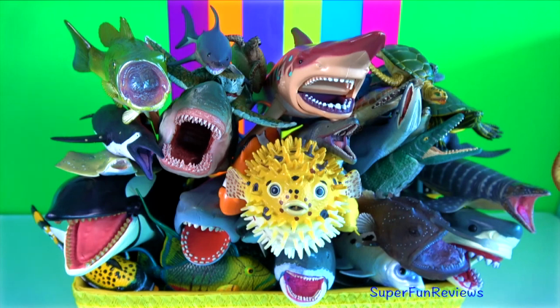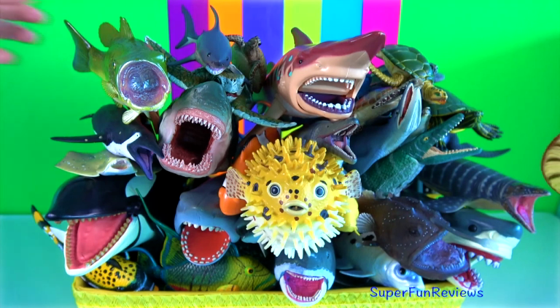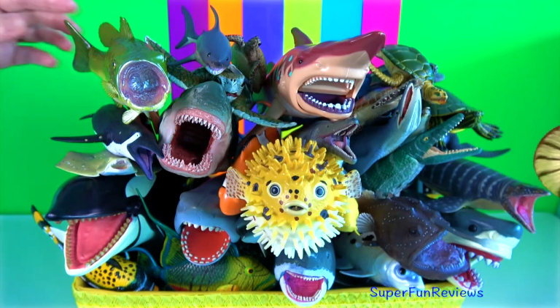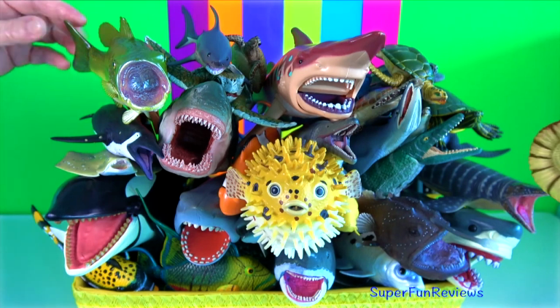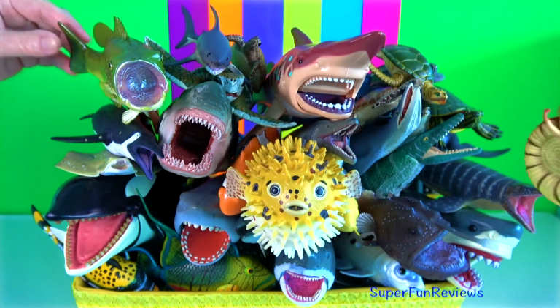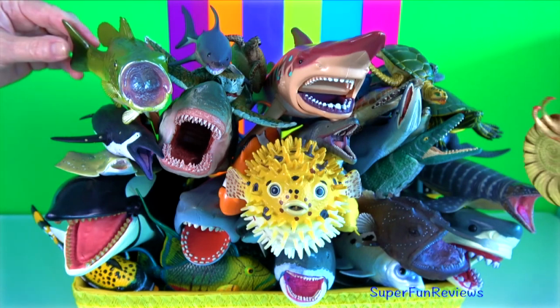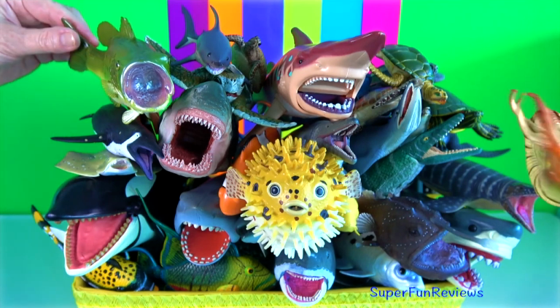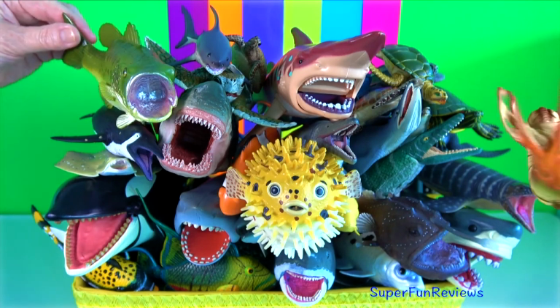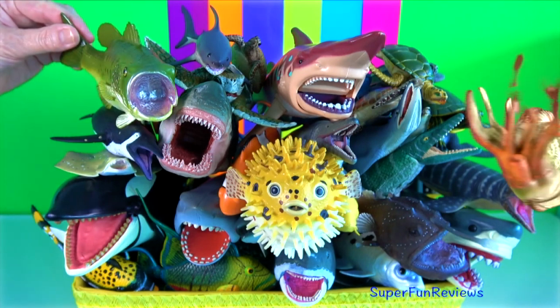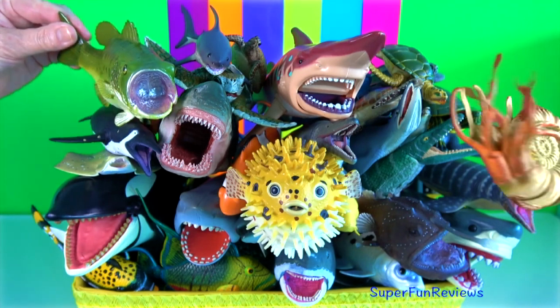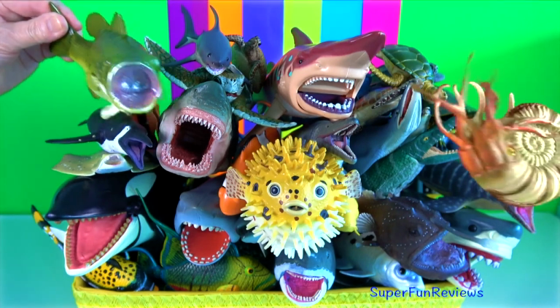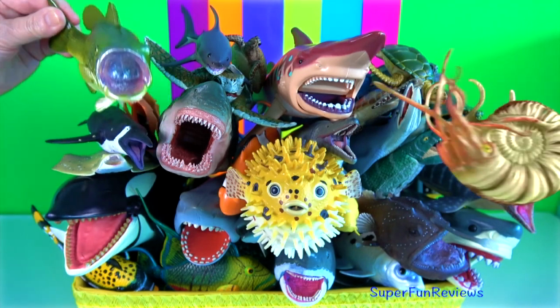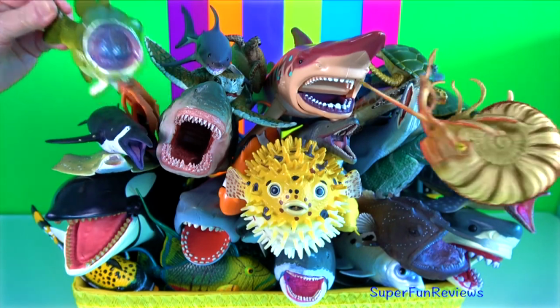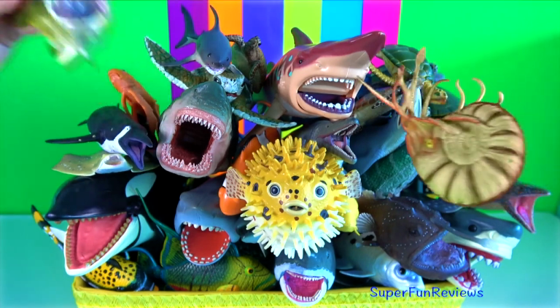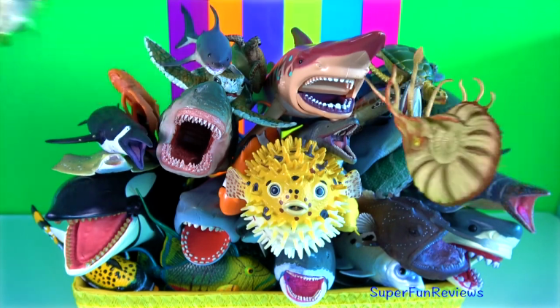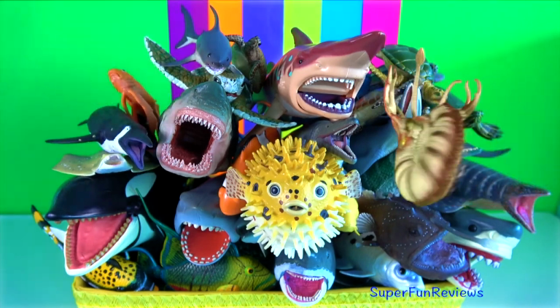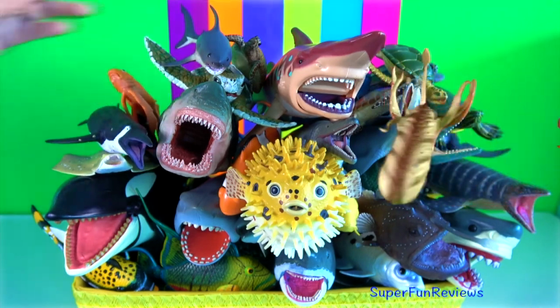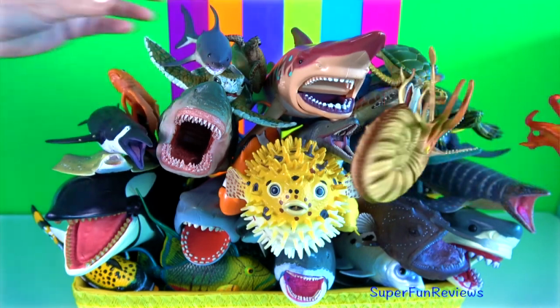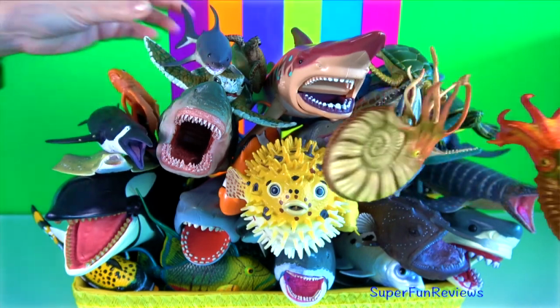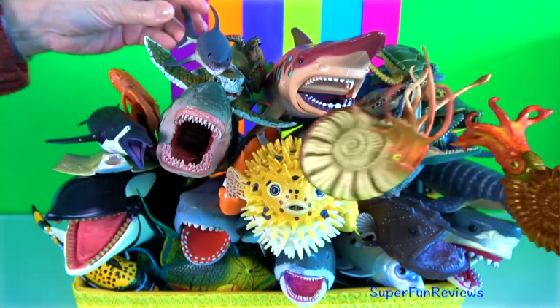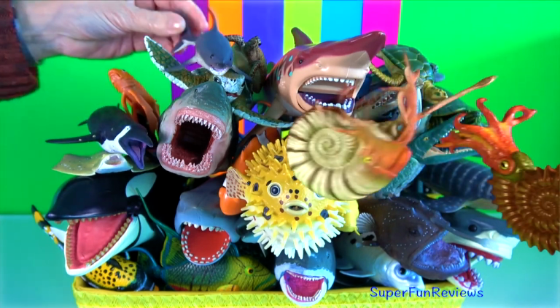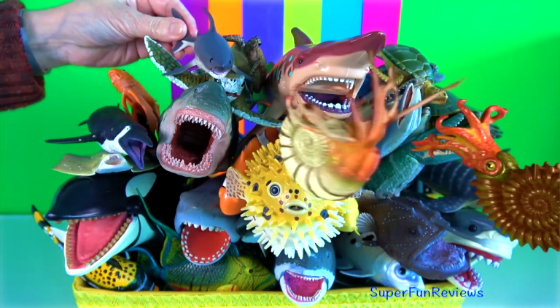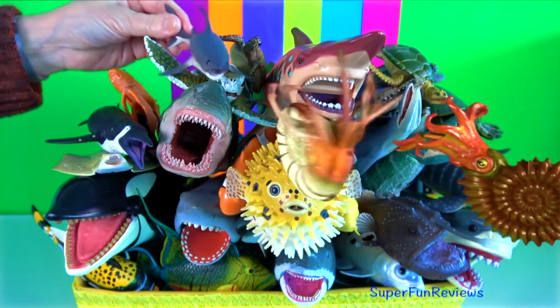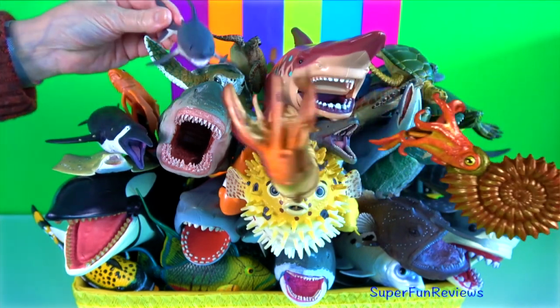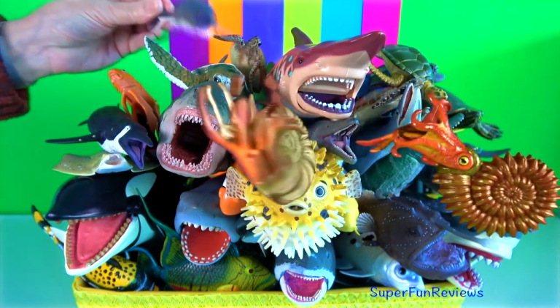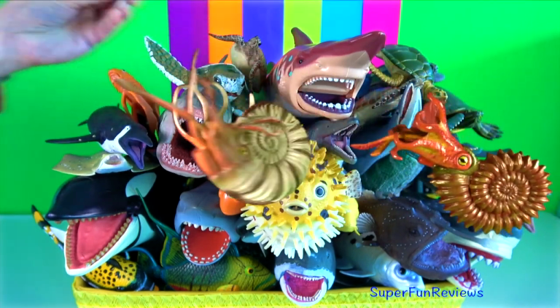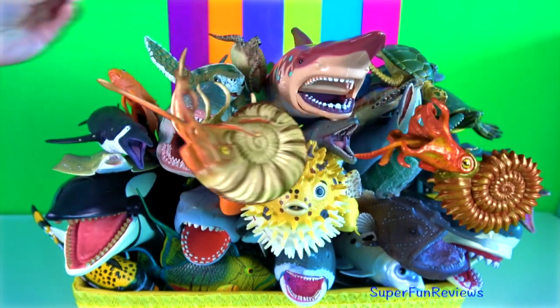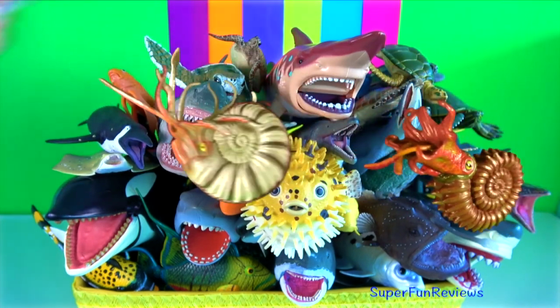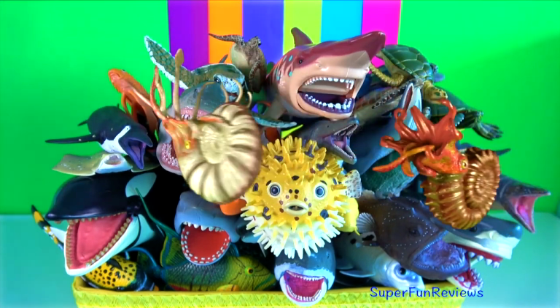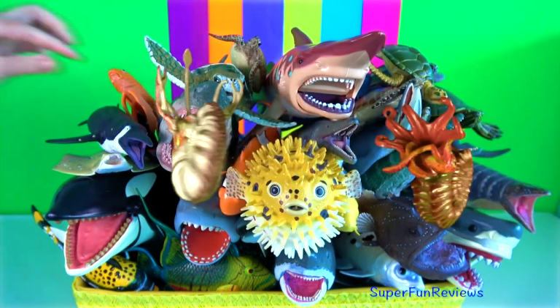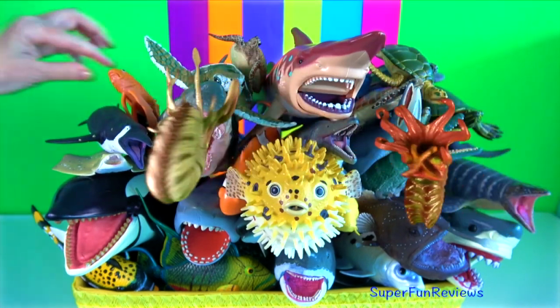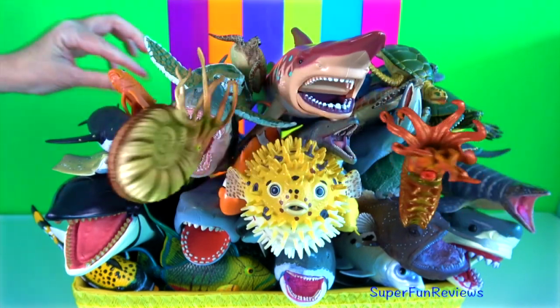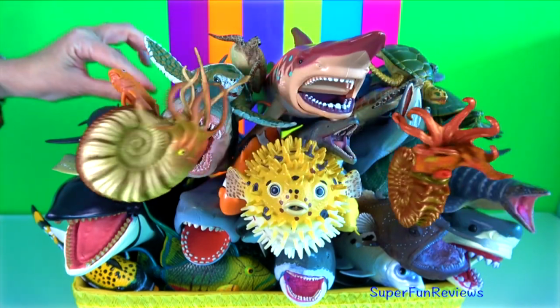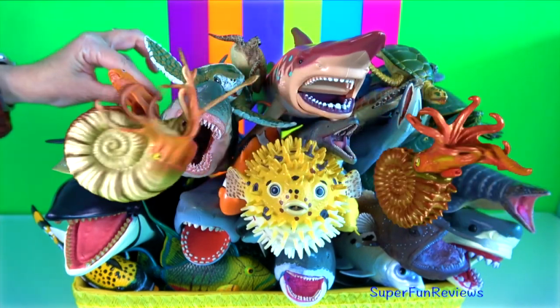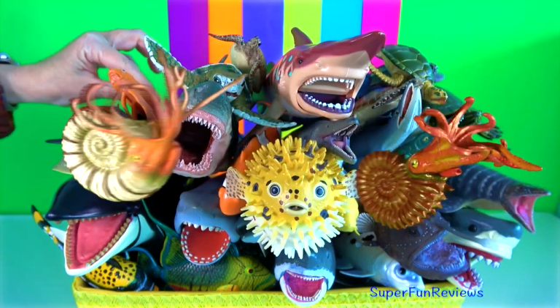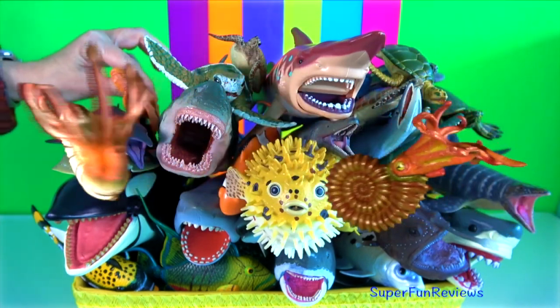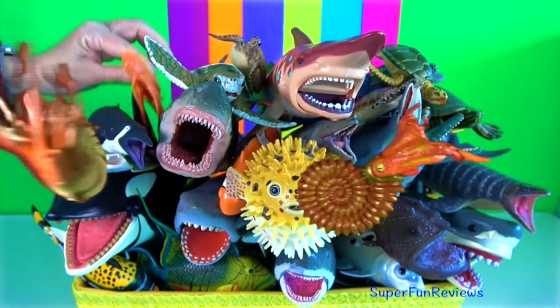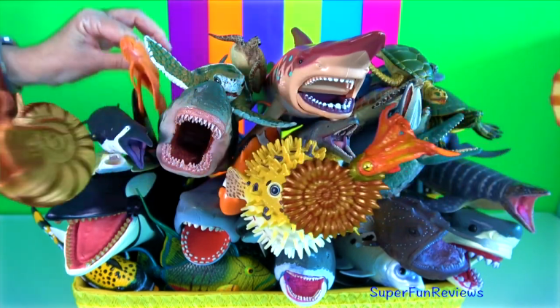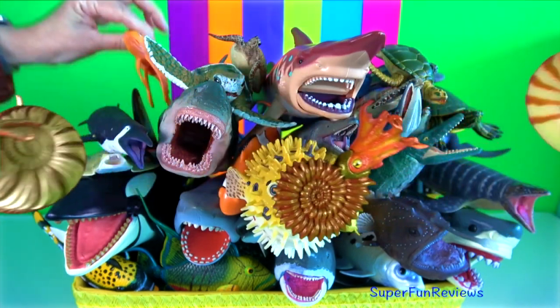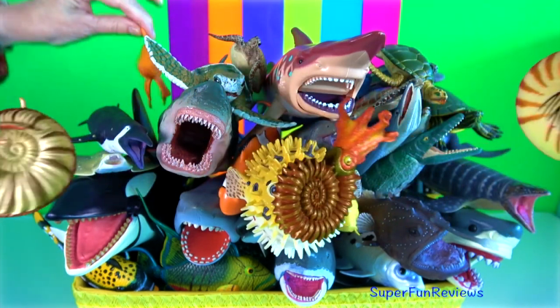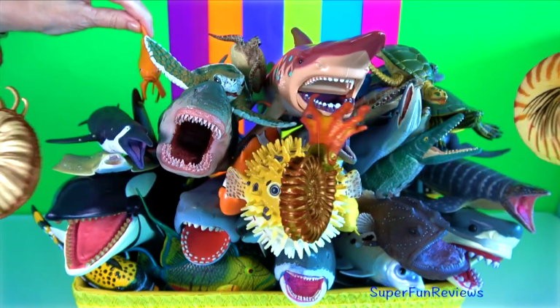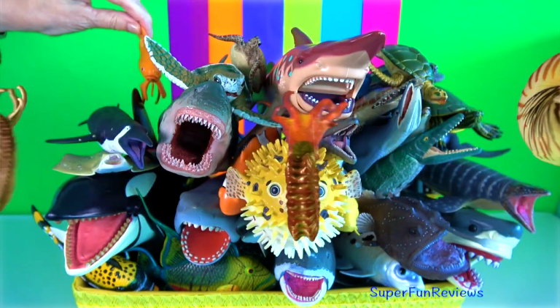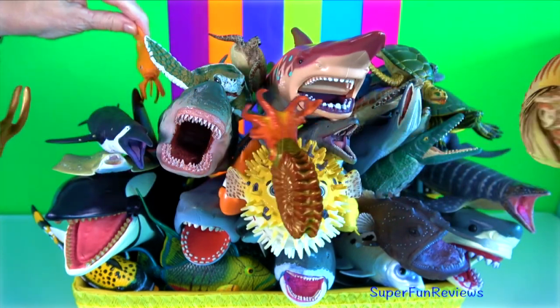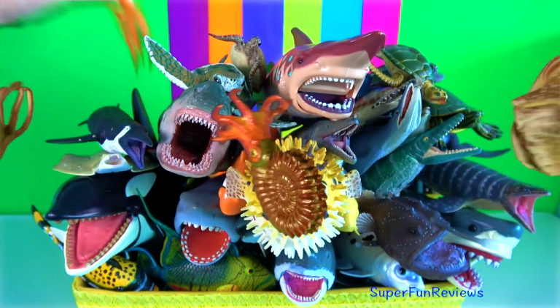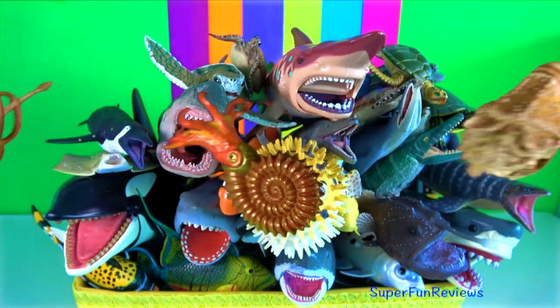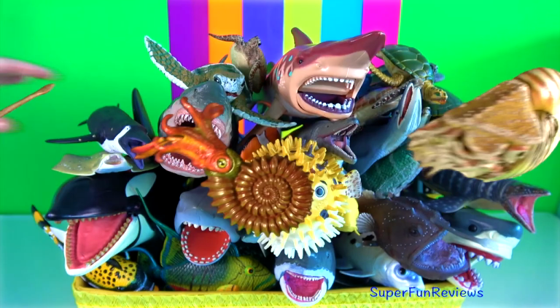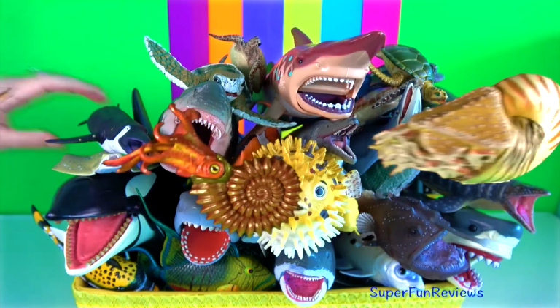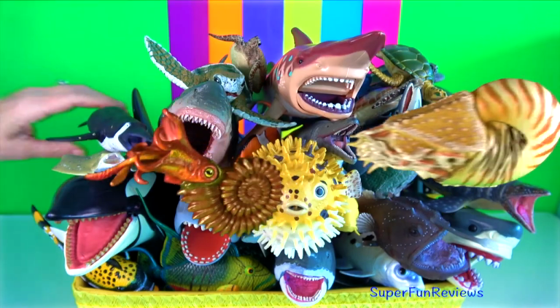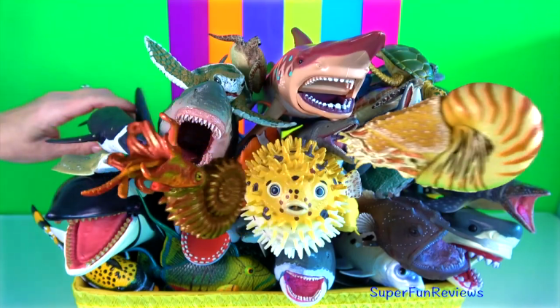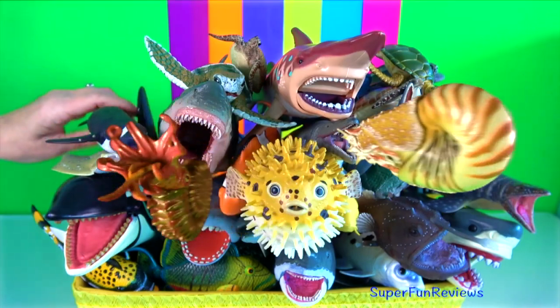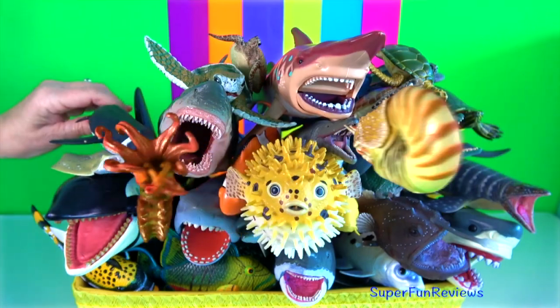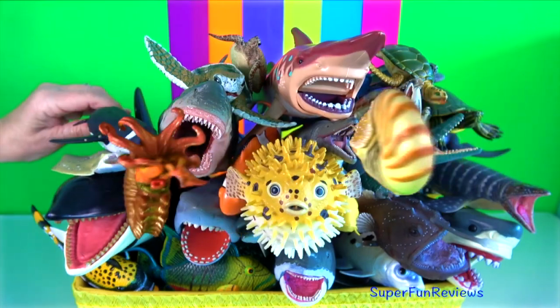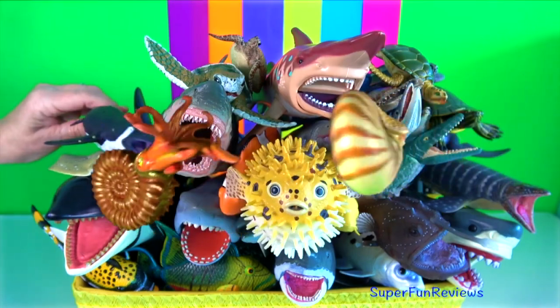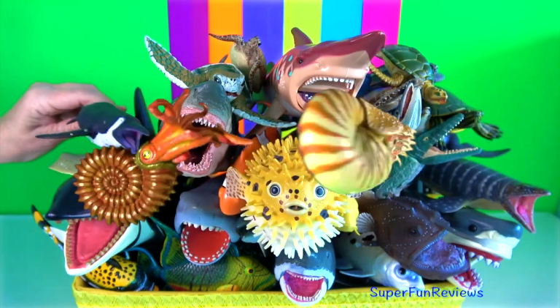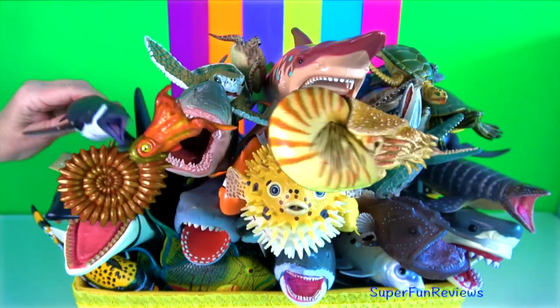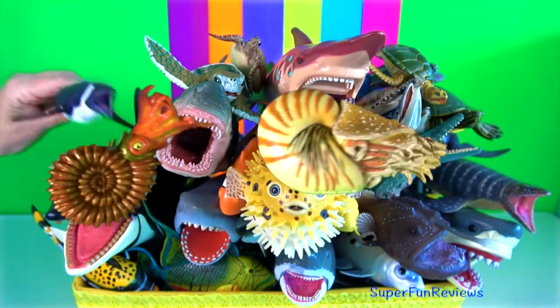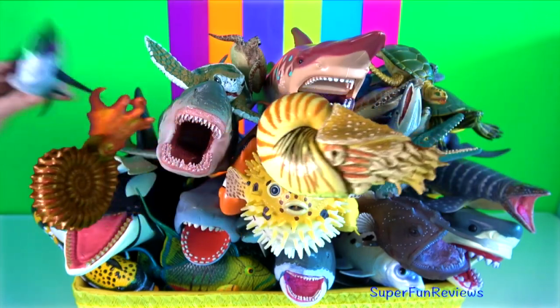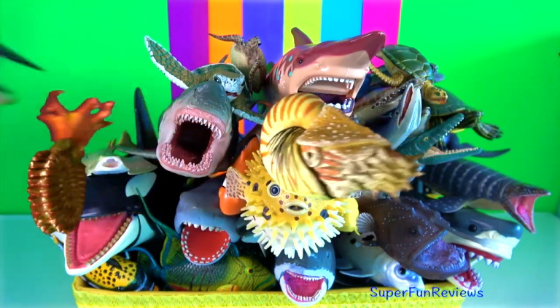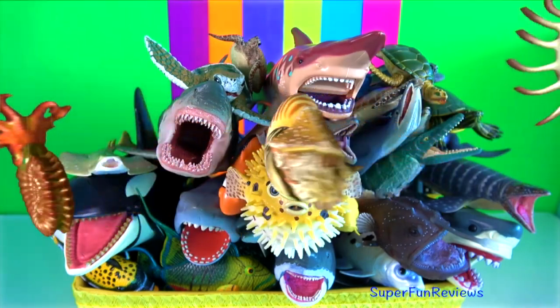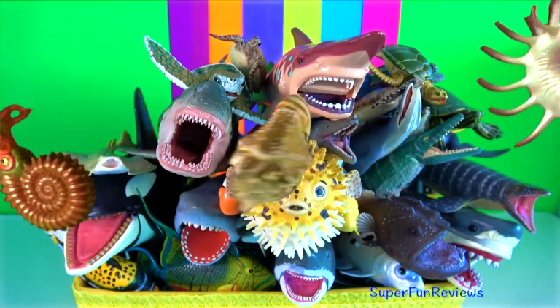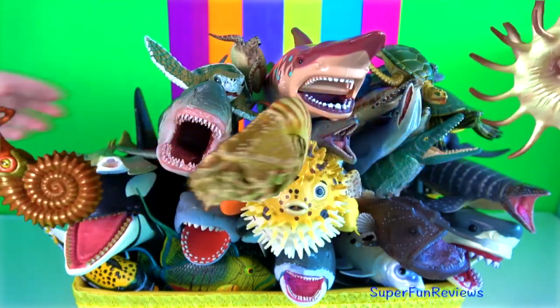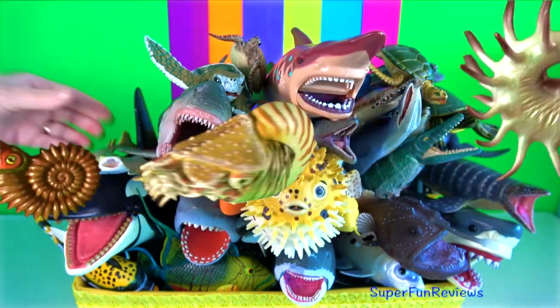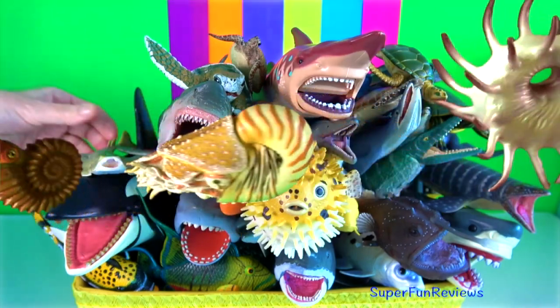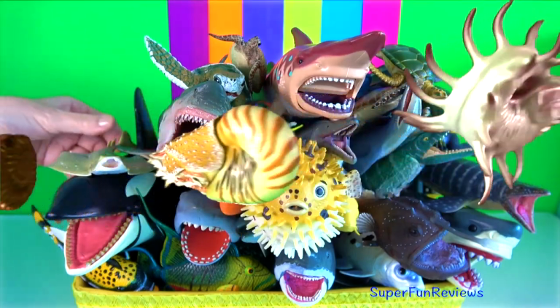Hey guys, it's Kerry. I'm featuring some new sea animals today.